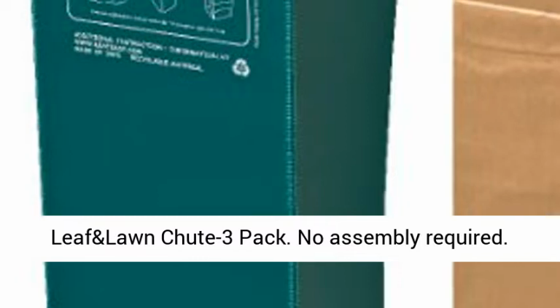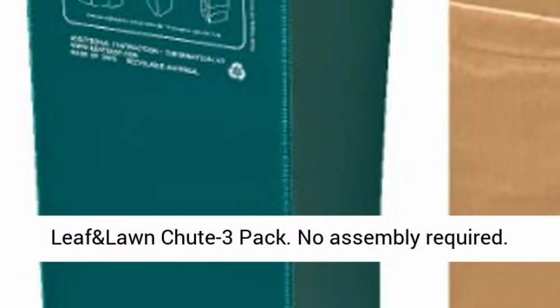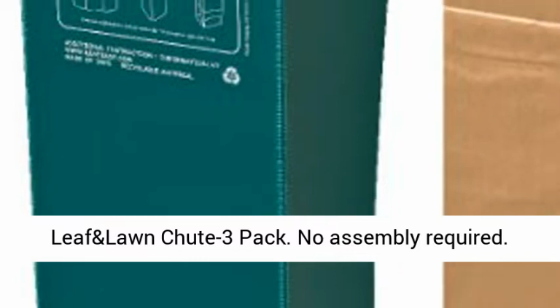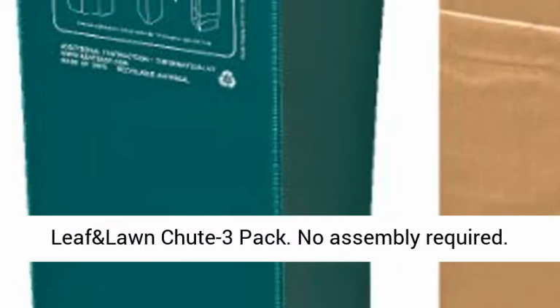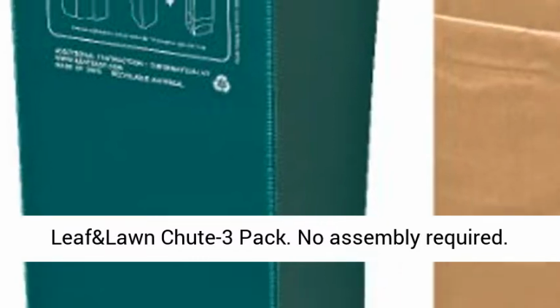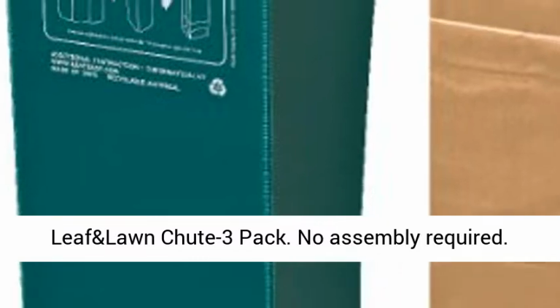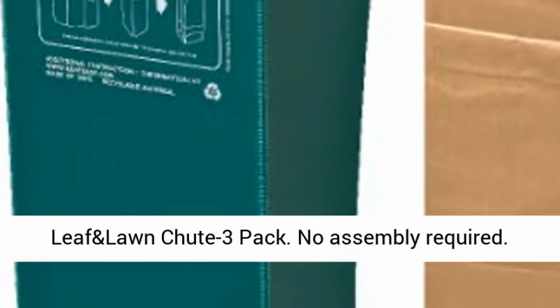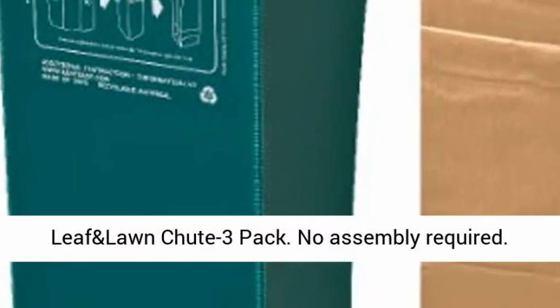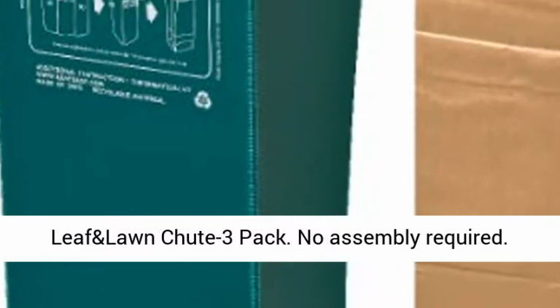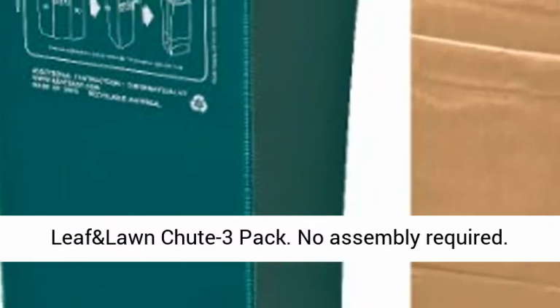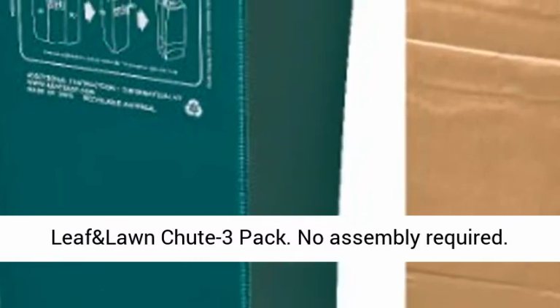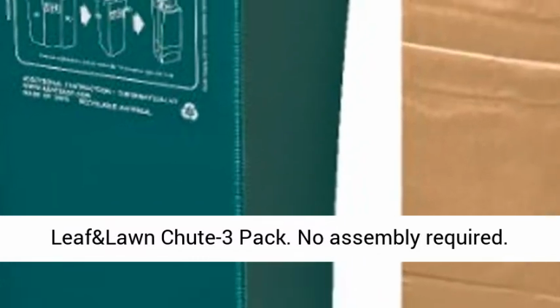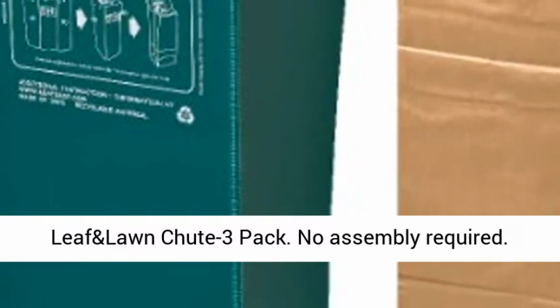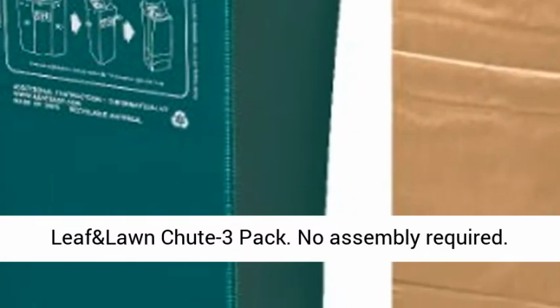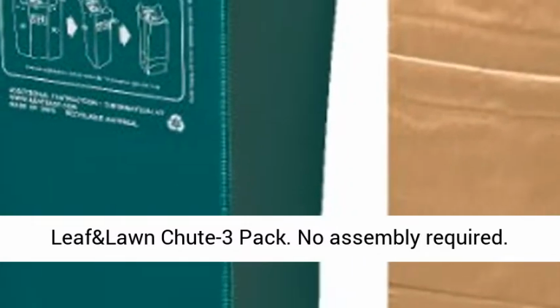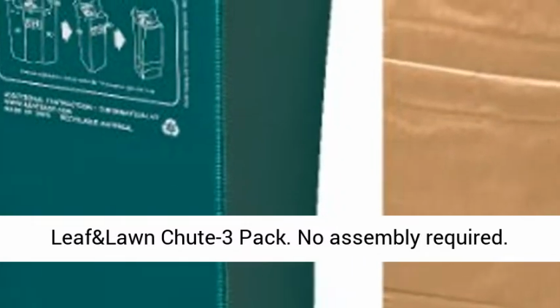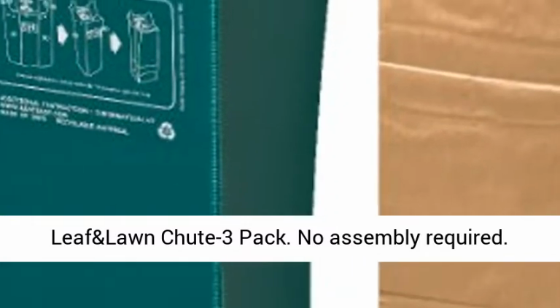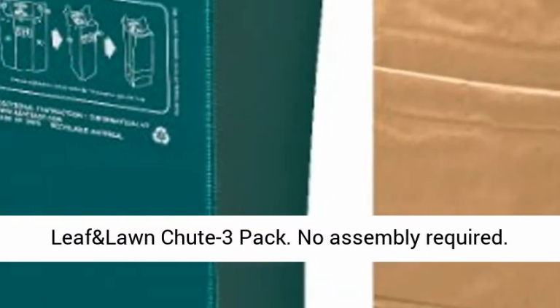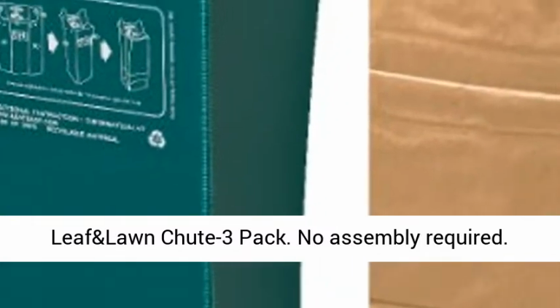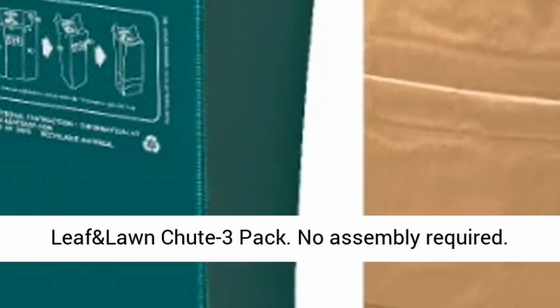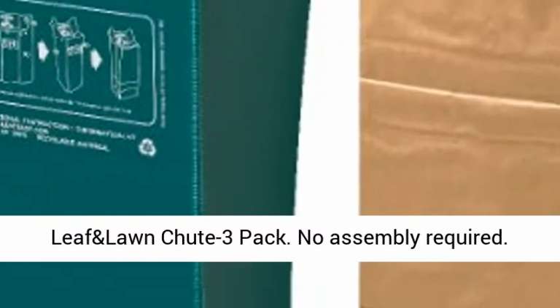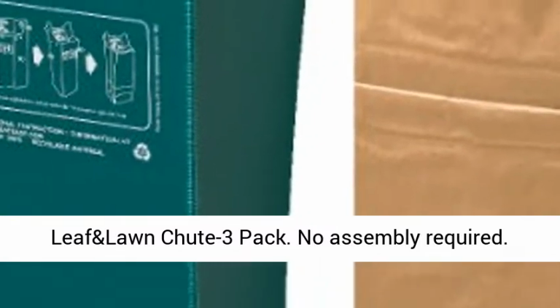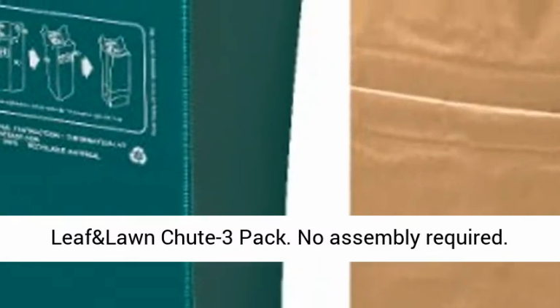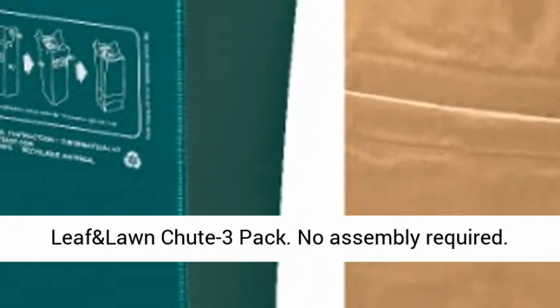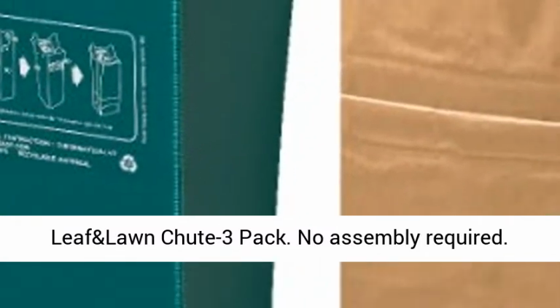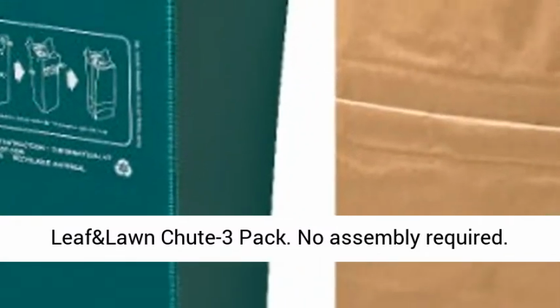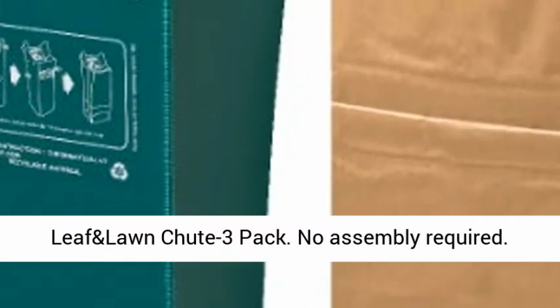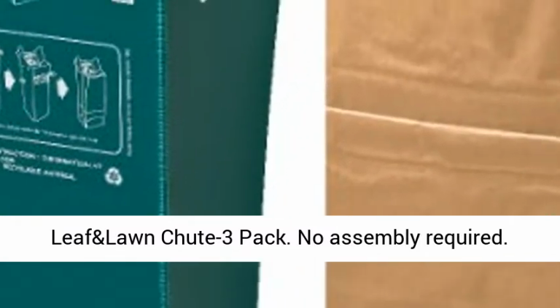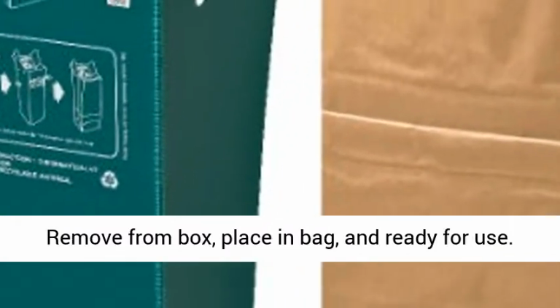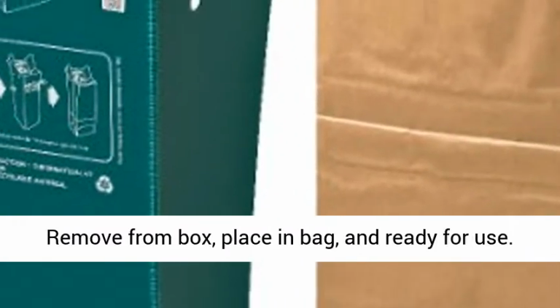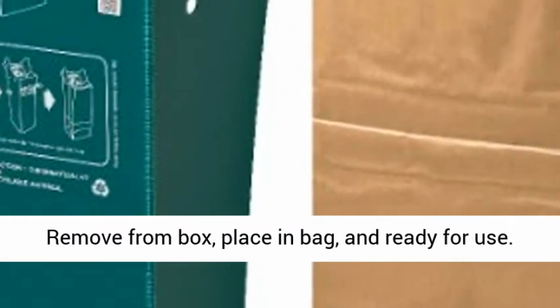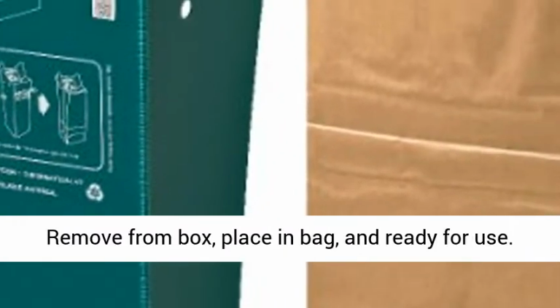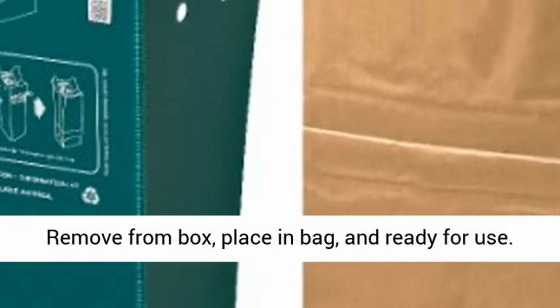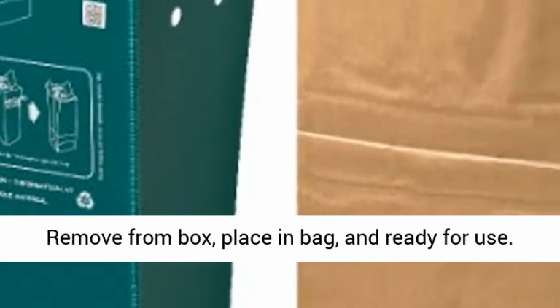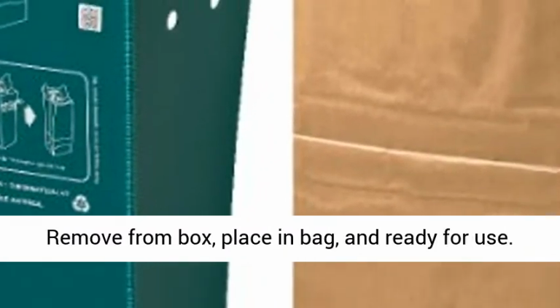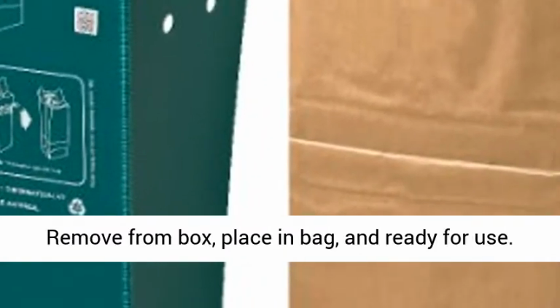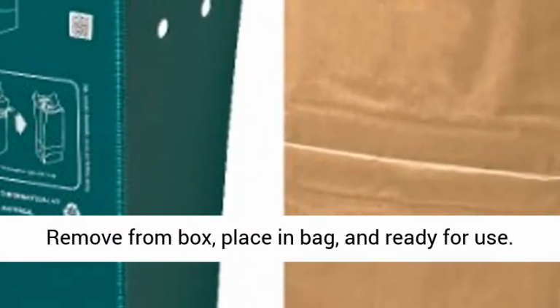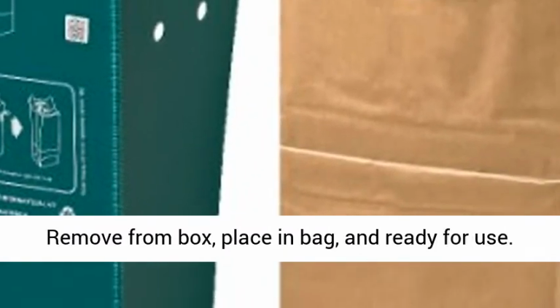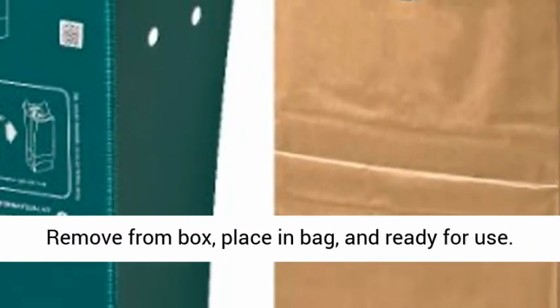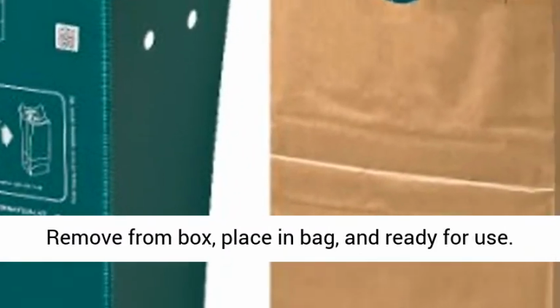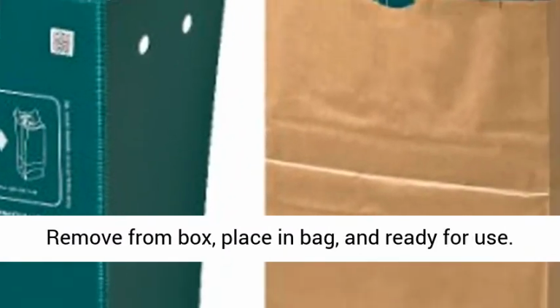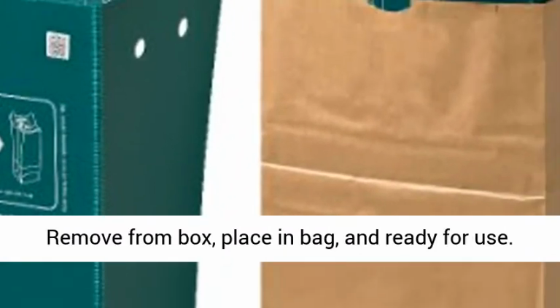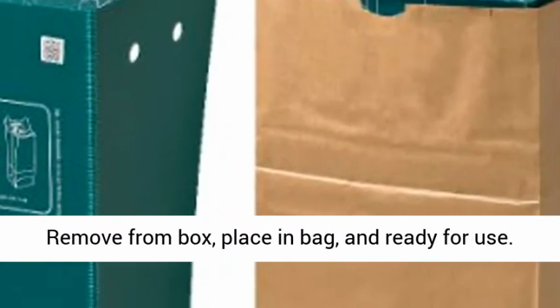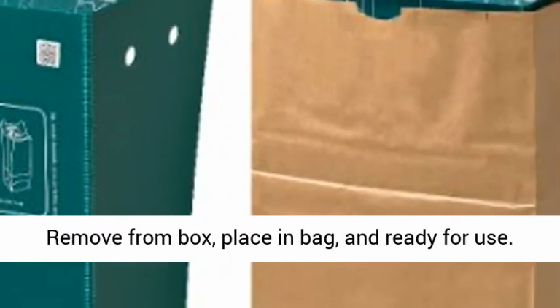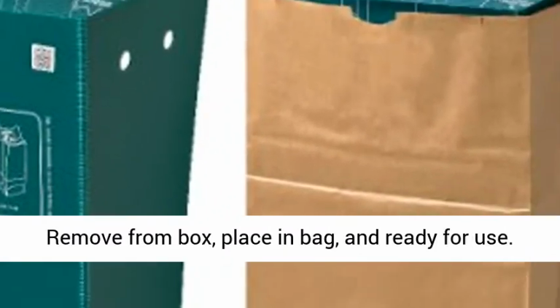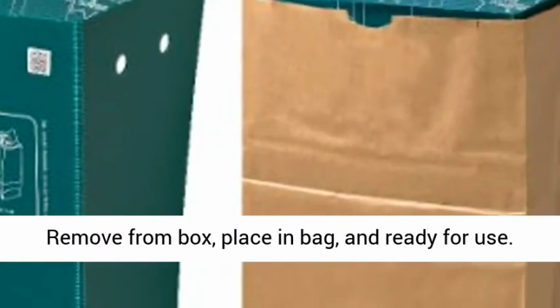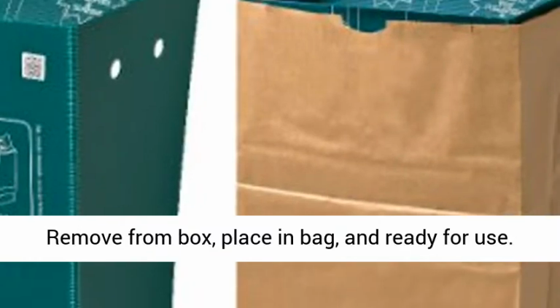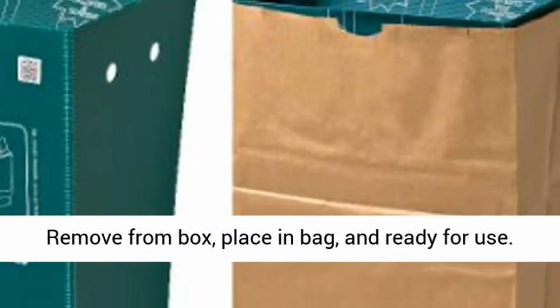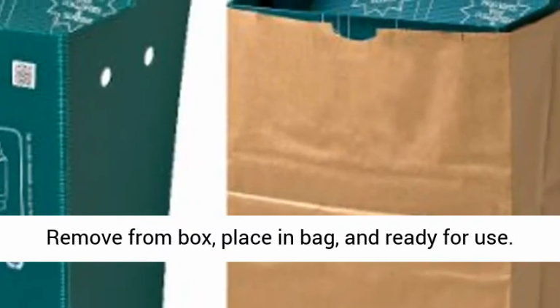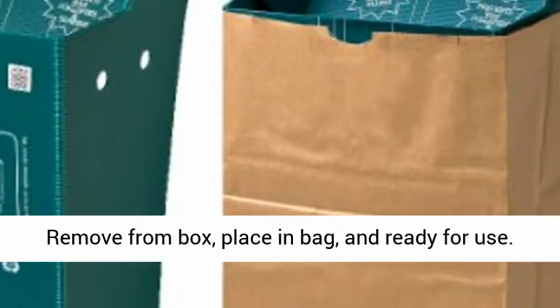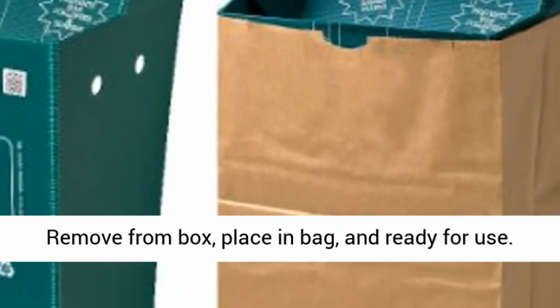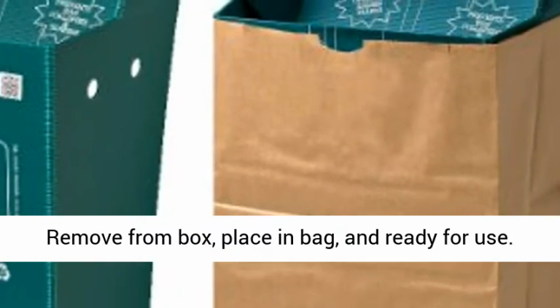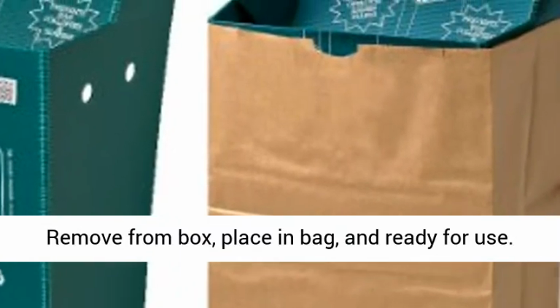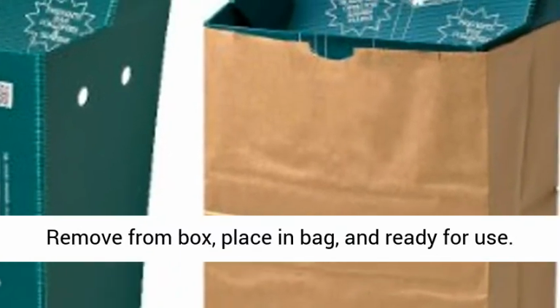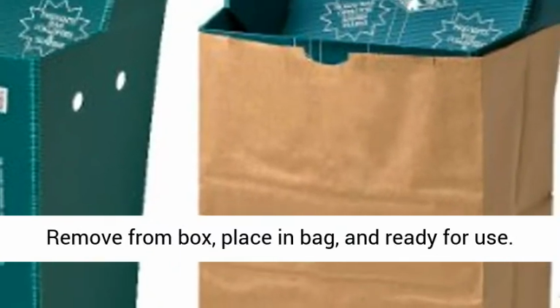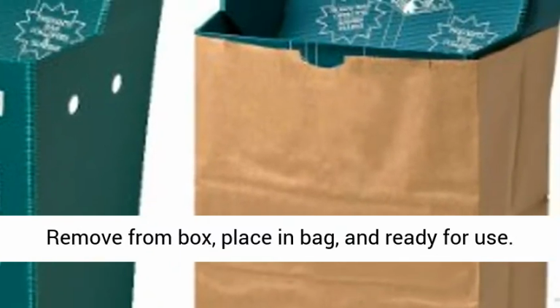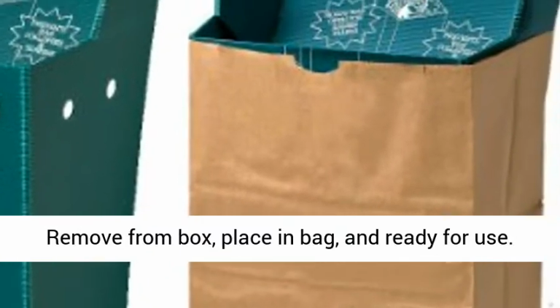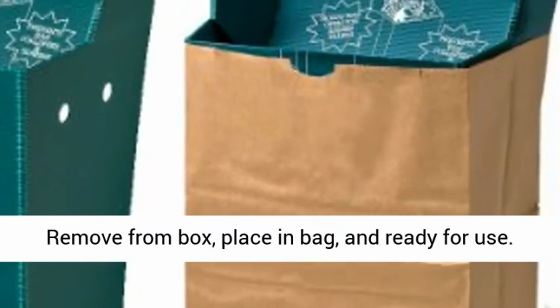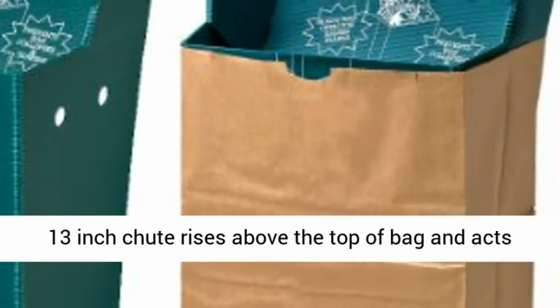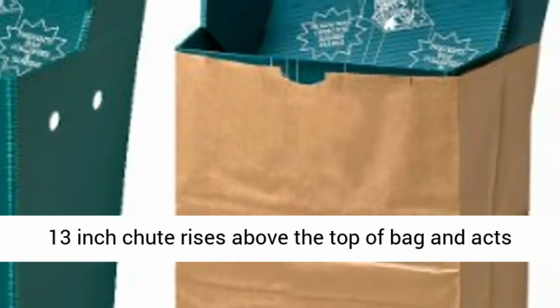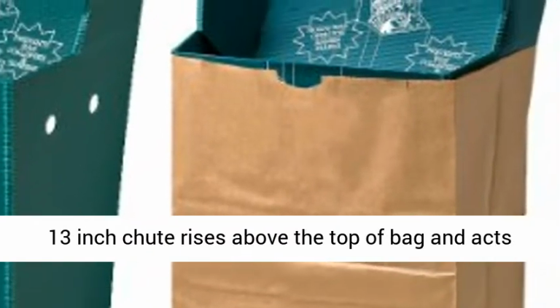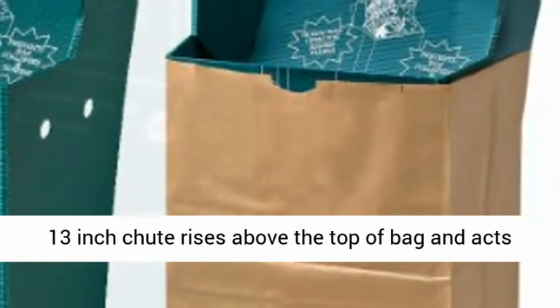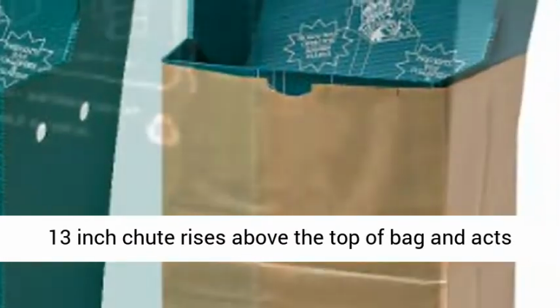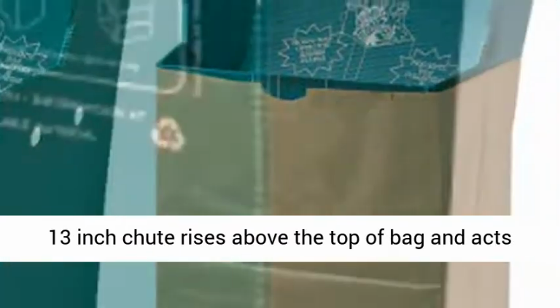LEAF and Lawn Chute 3-Pack. No assembly required. Remove from box, place in bag, and ready for use.